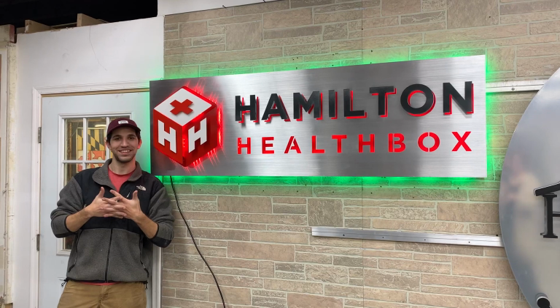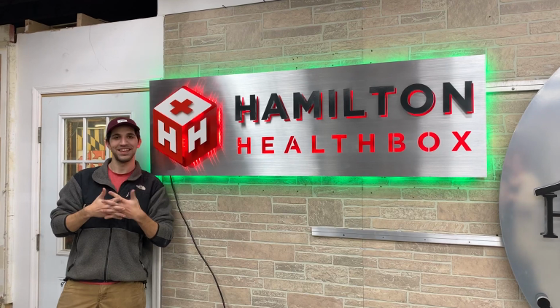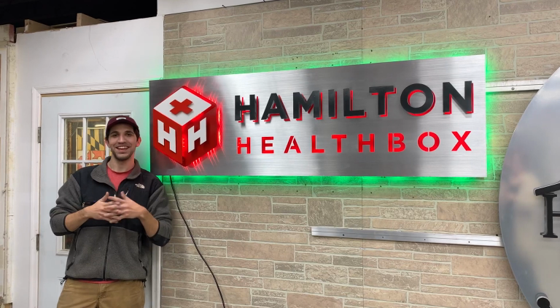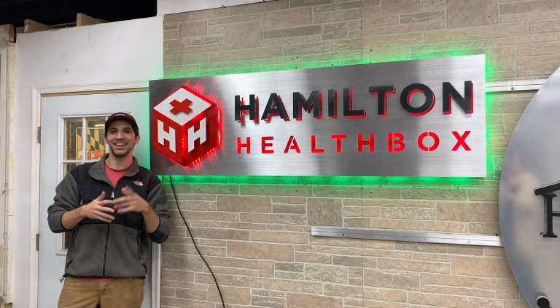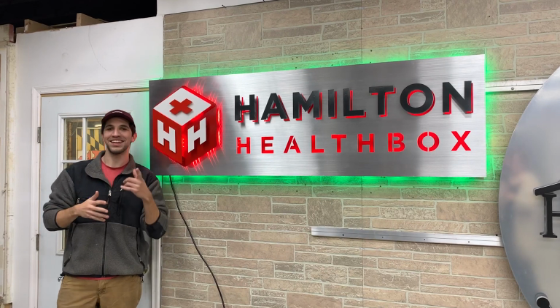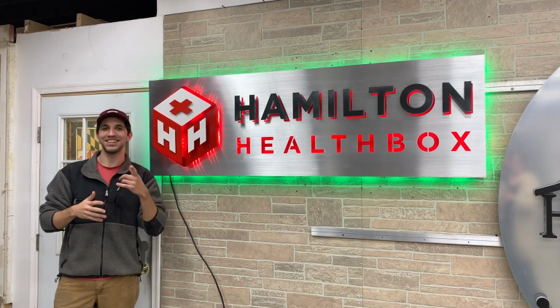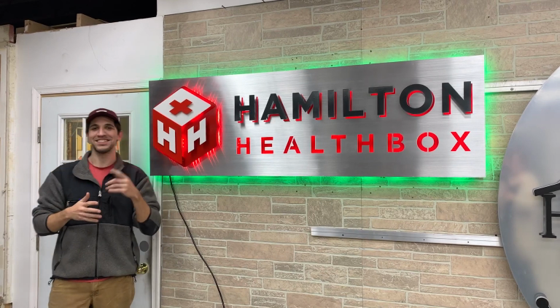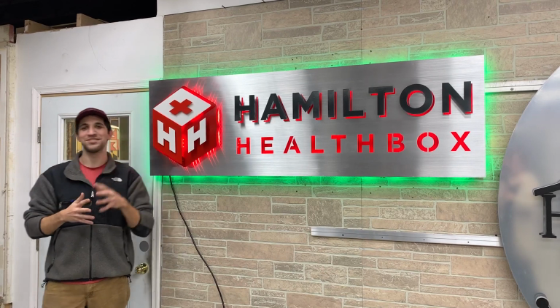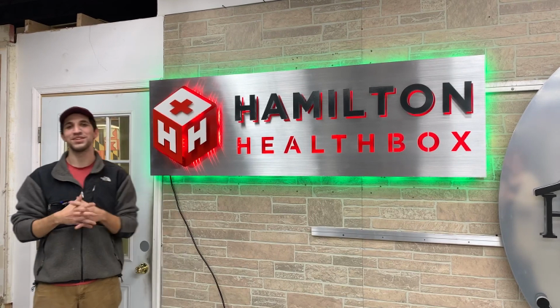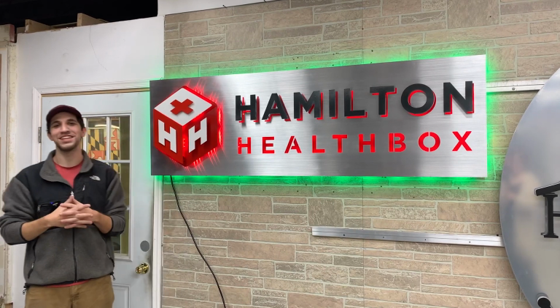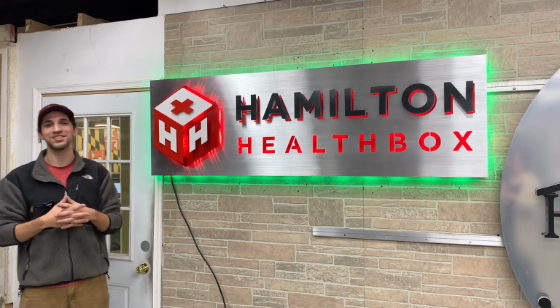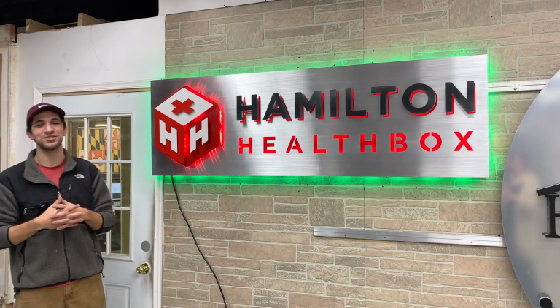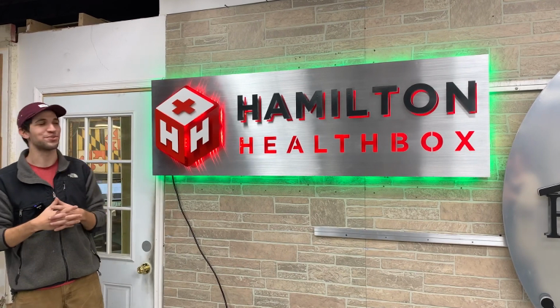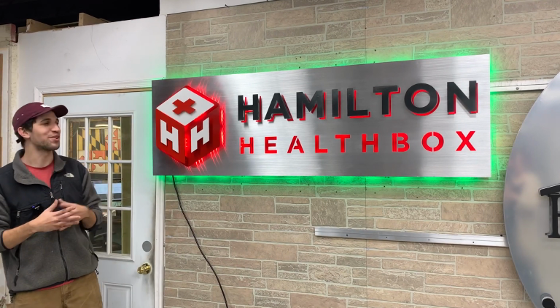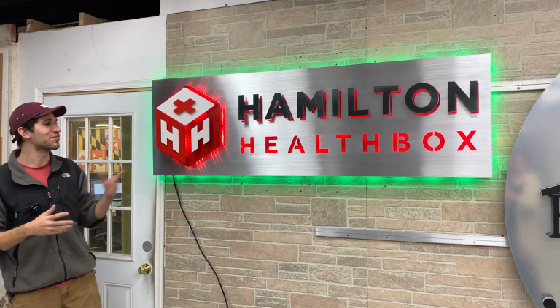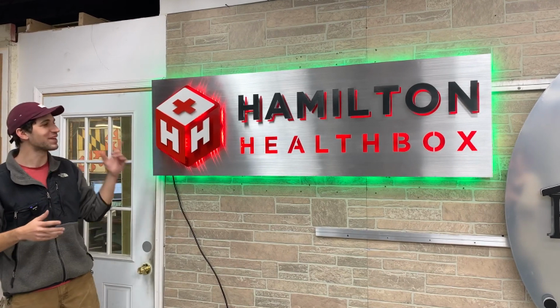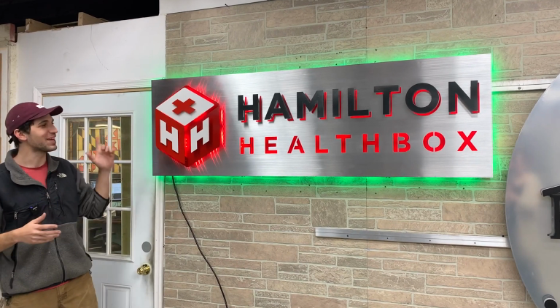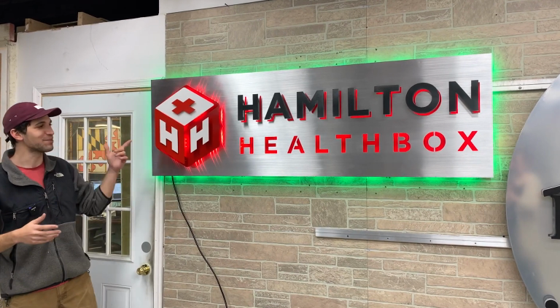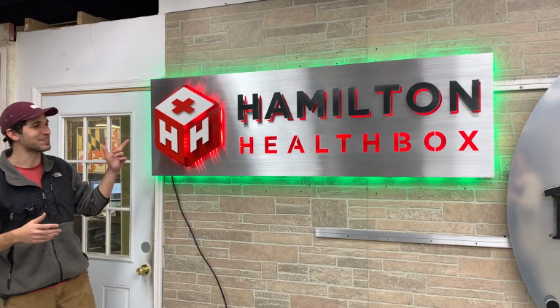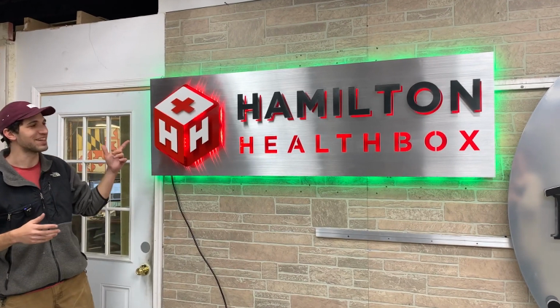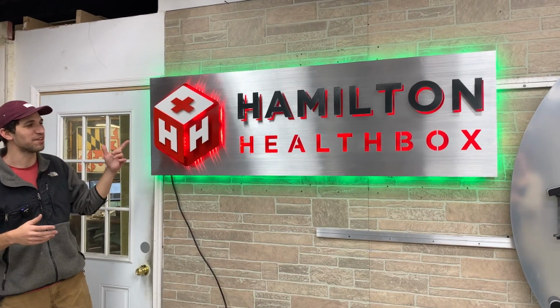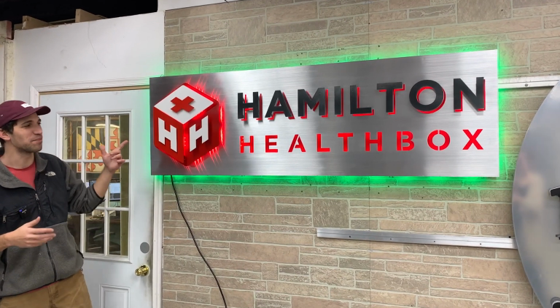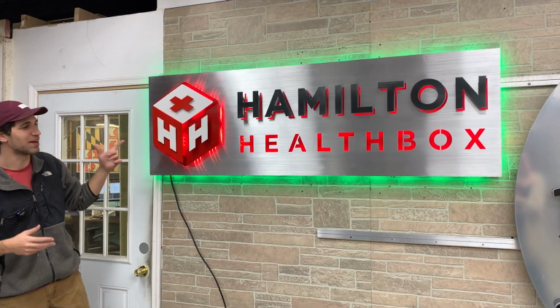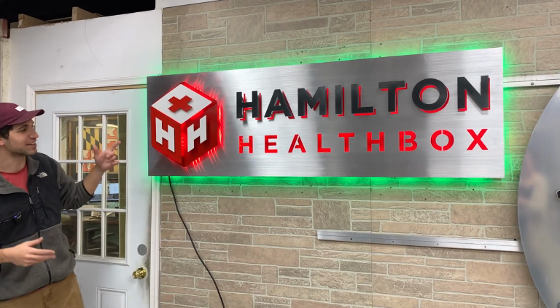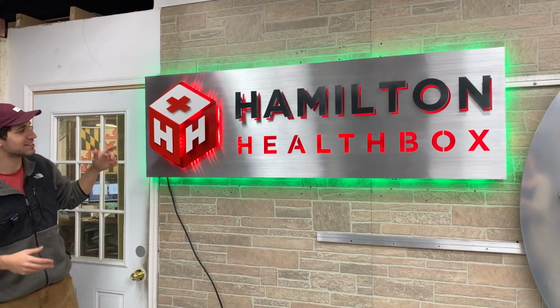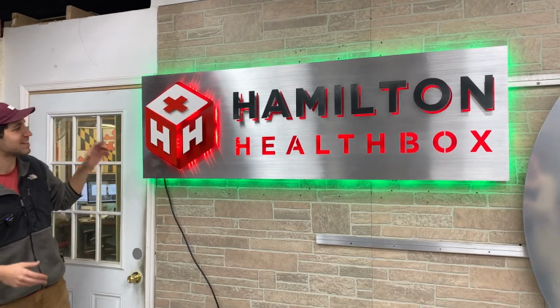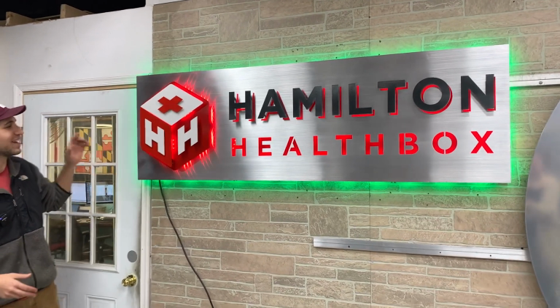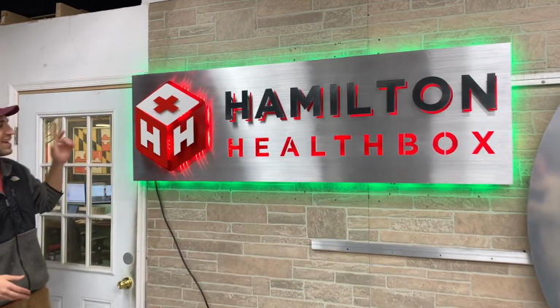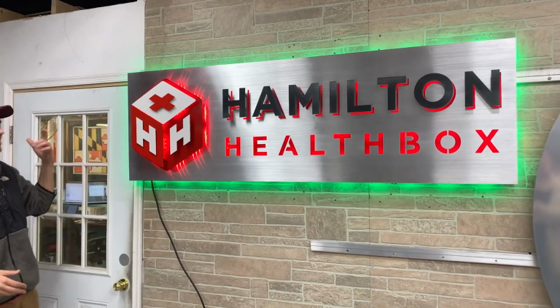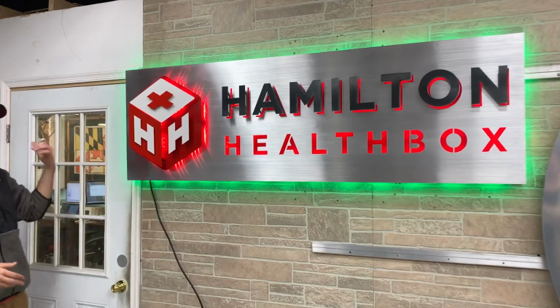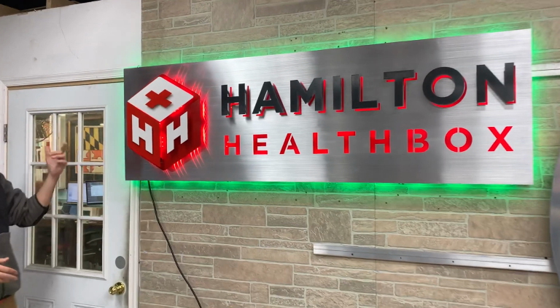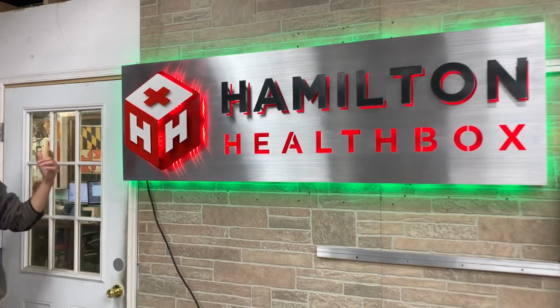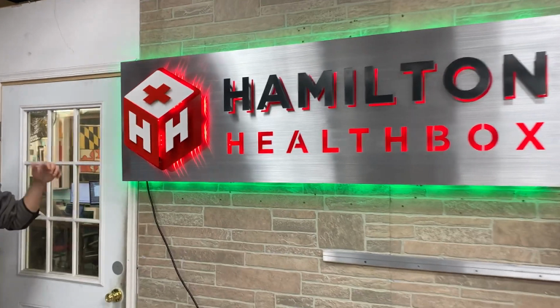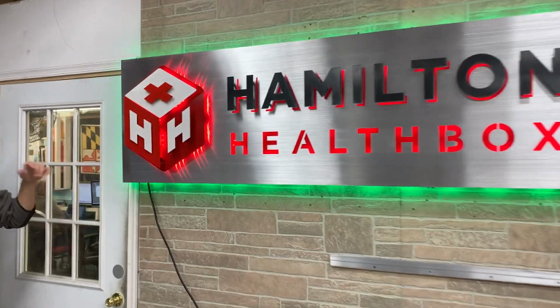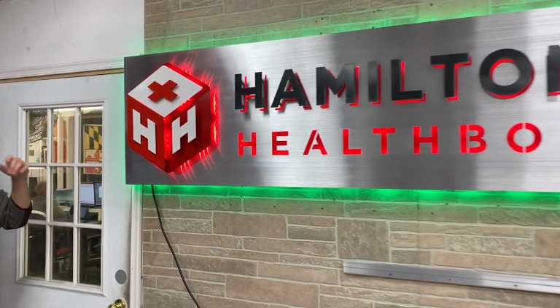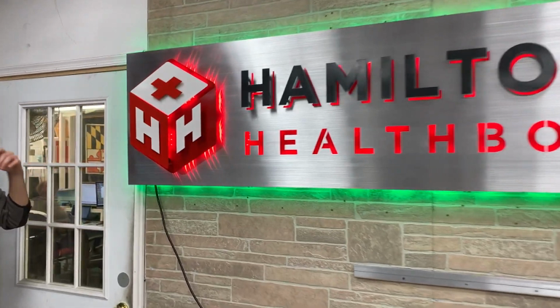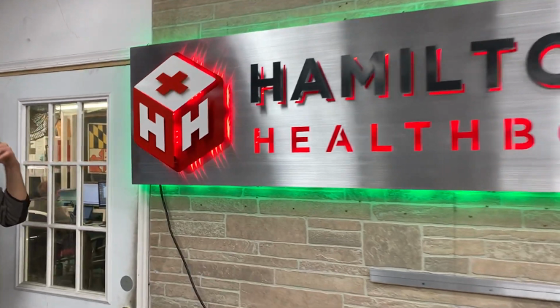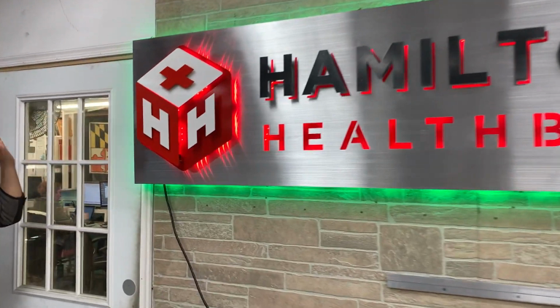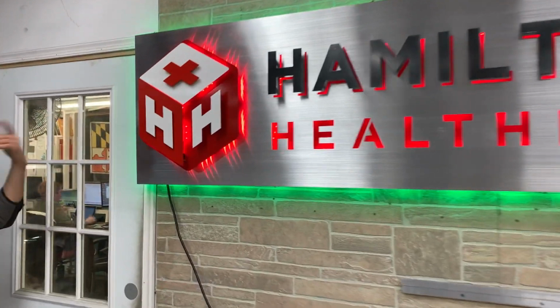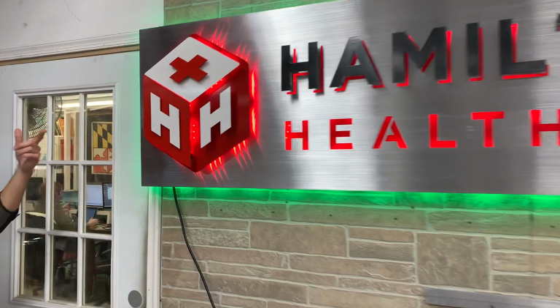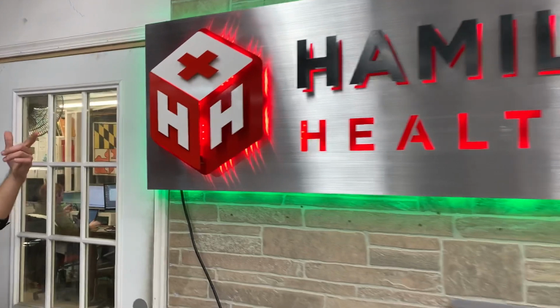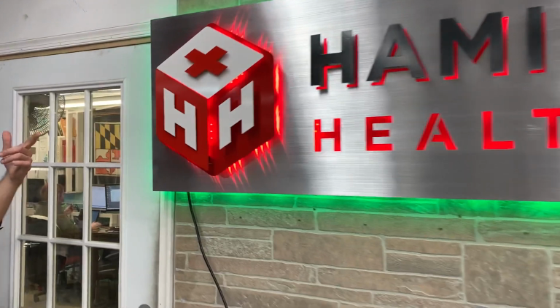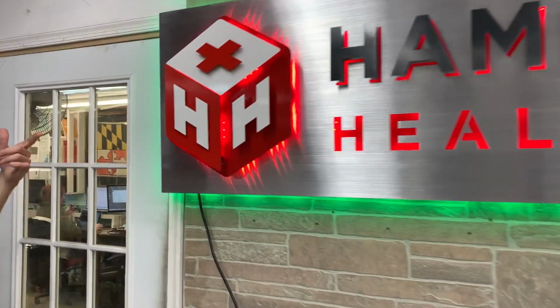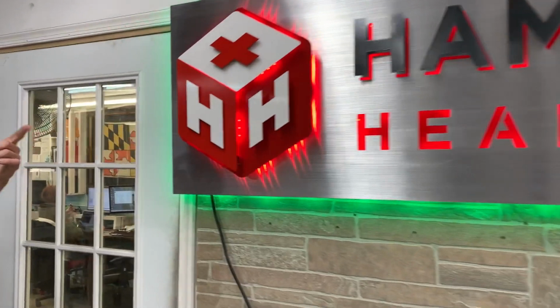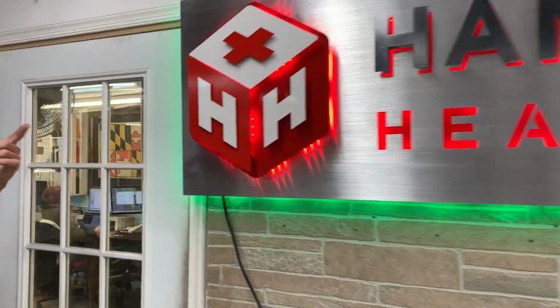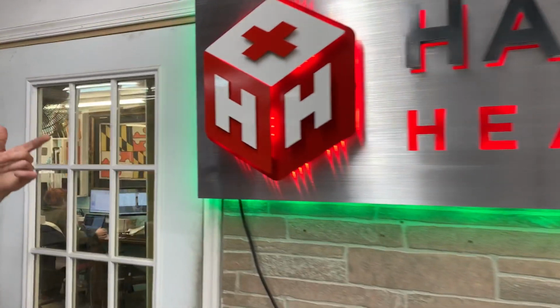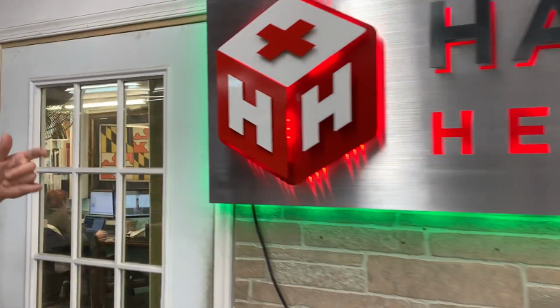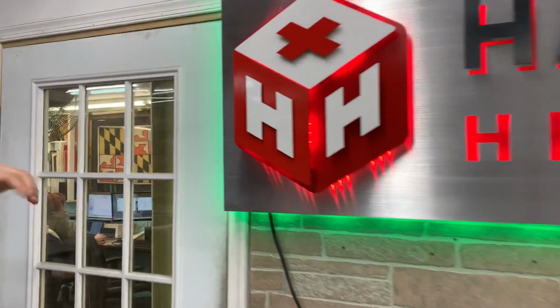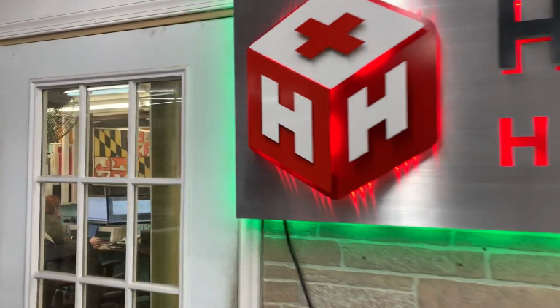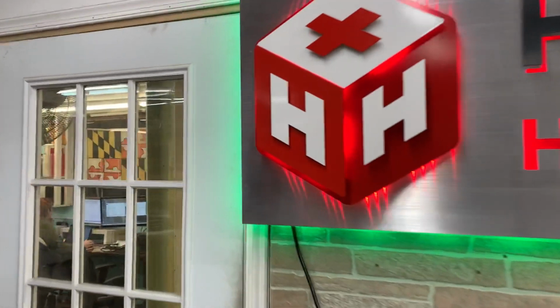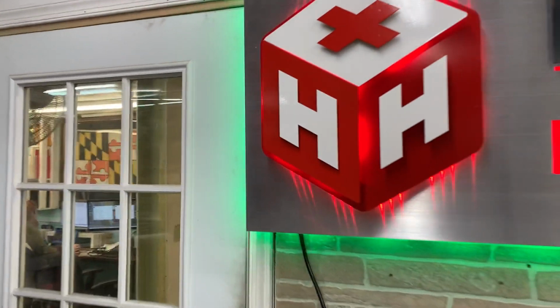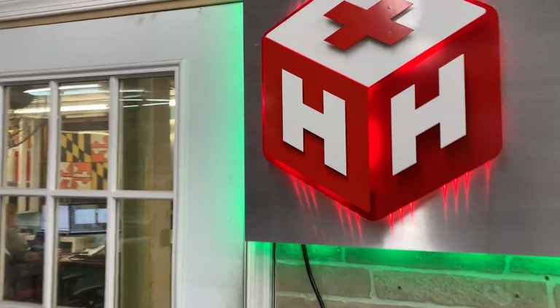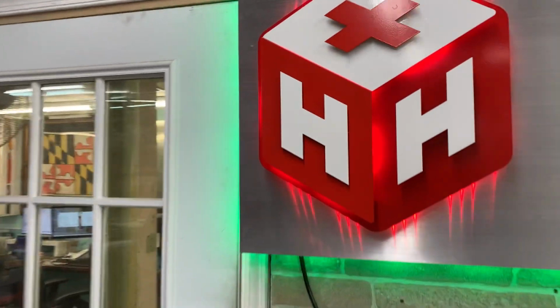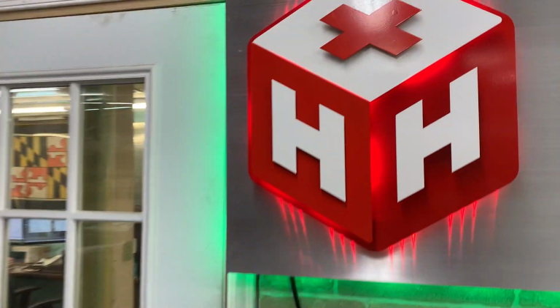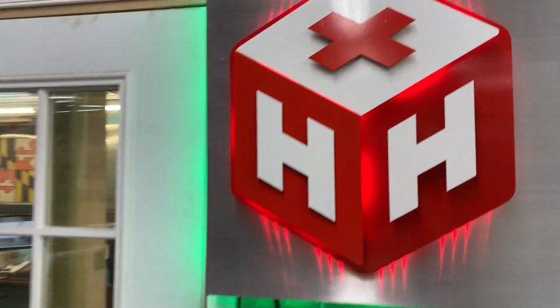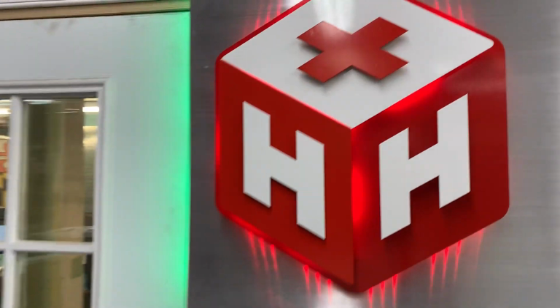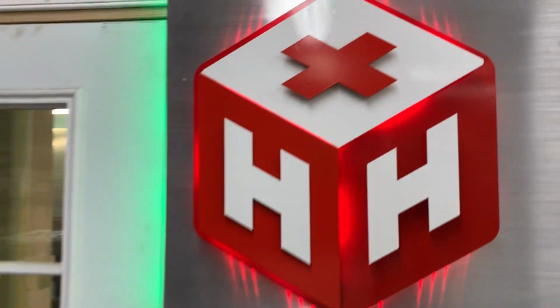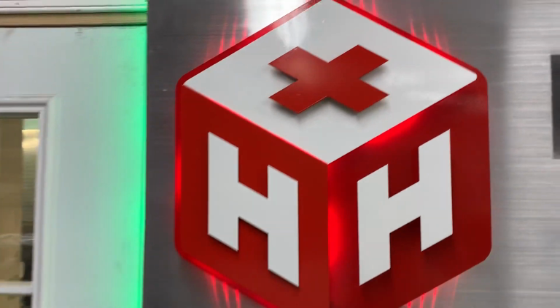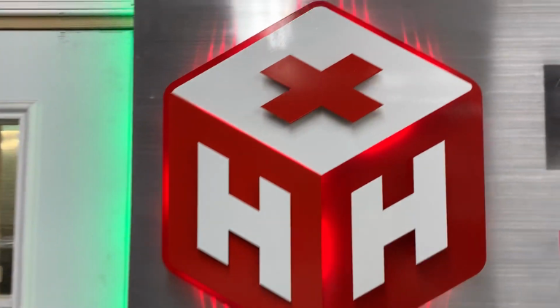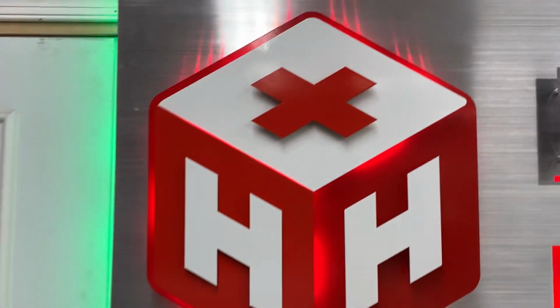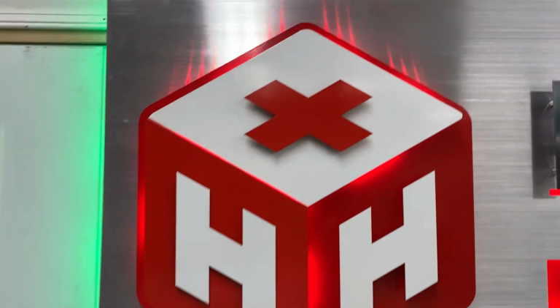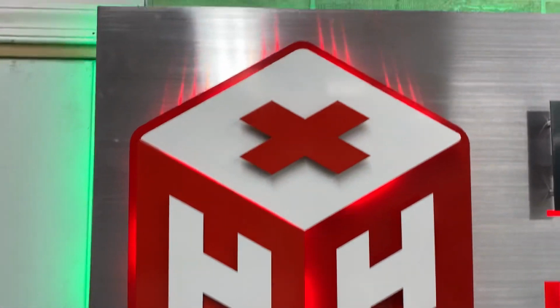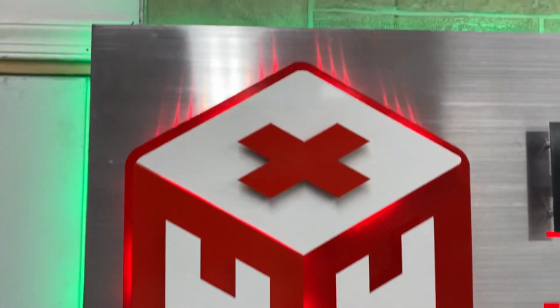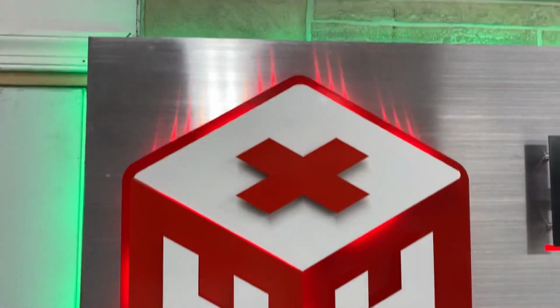Hey guys, Vinny here showing off the Hamilton Health Box. This is a great one because it has two different sets of lighting, so you can change them independently of each other.